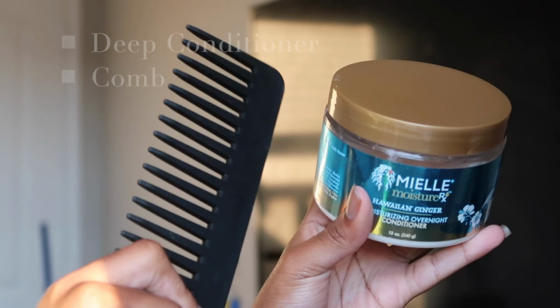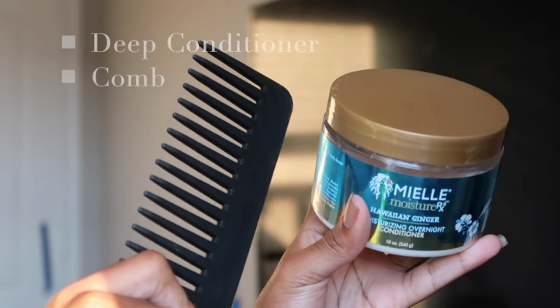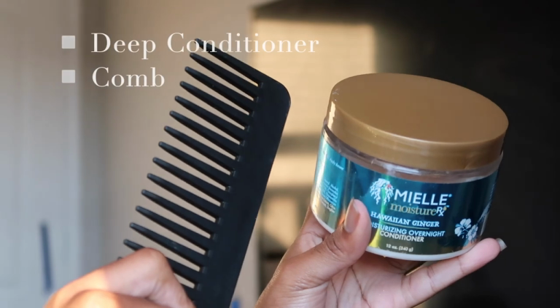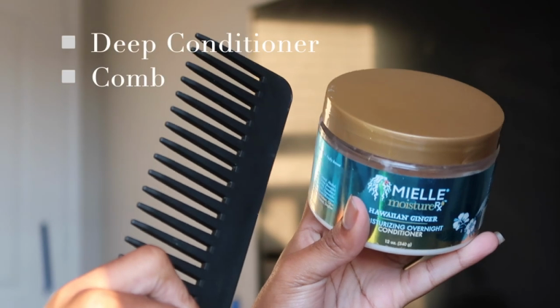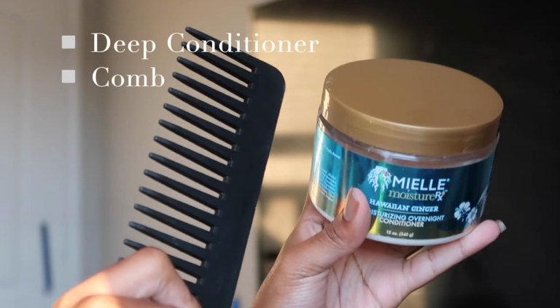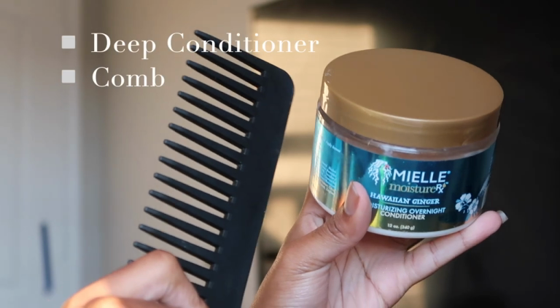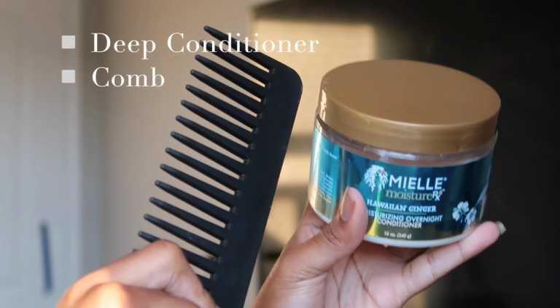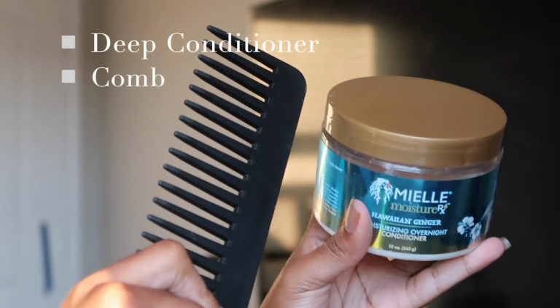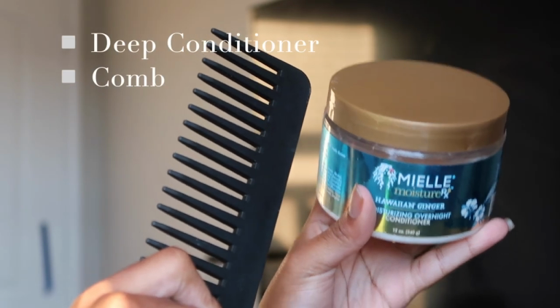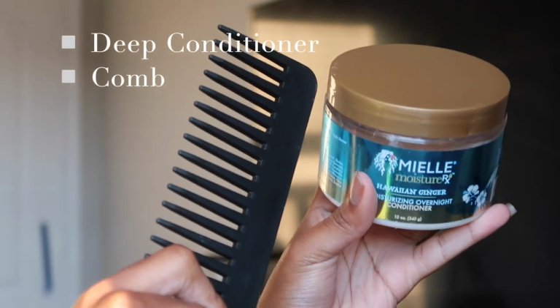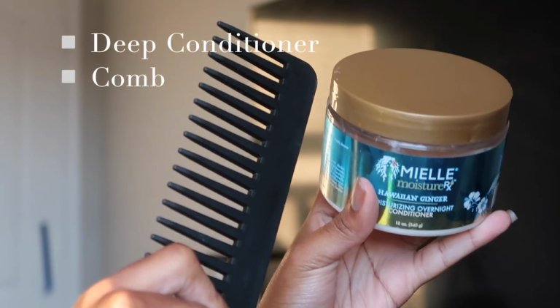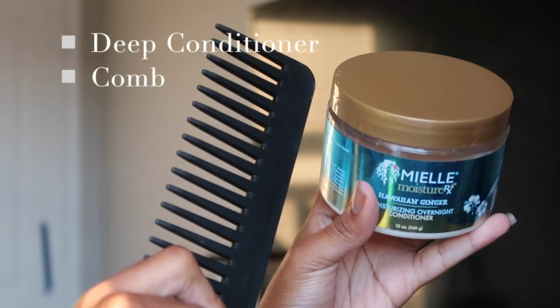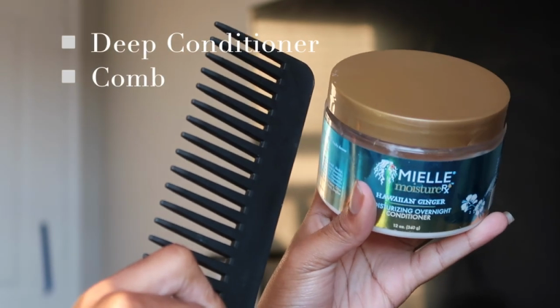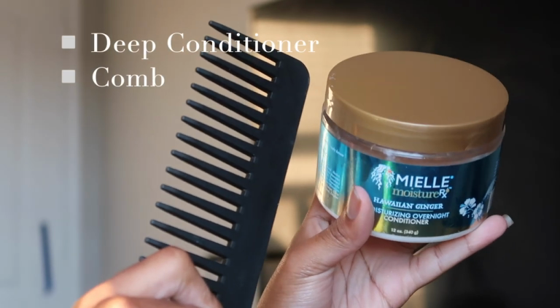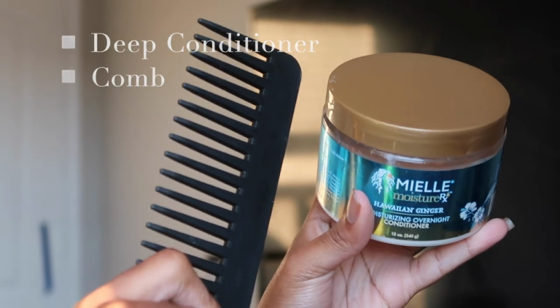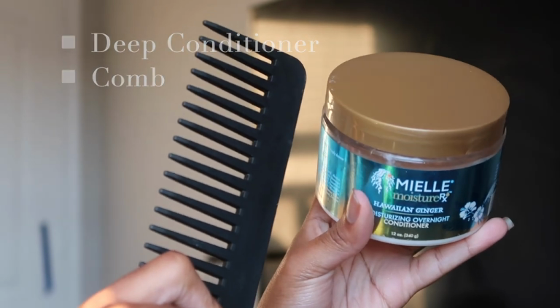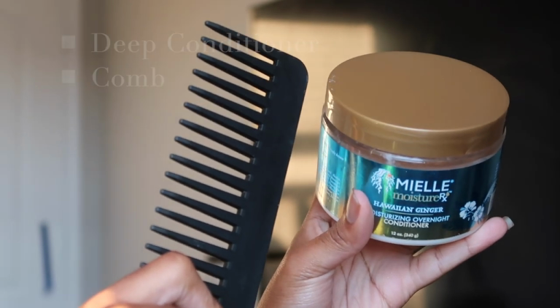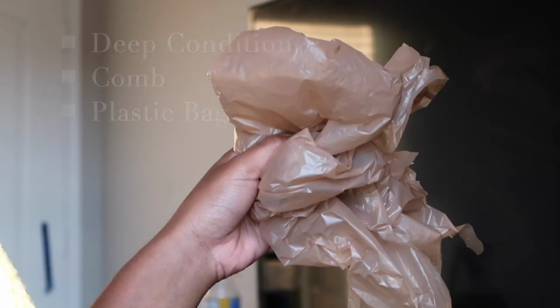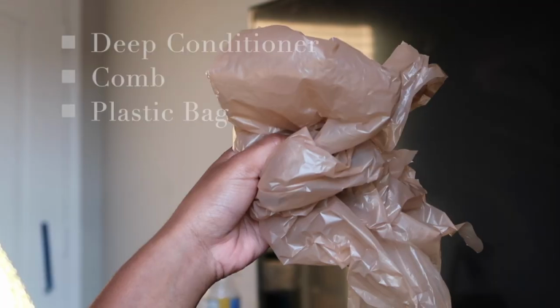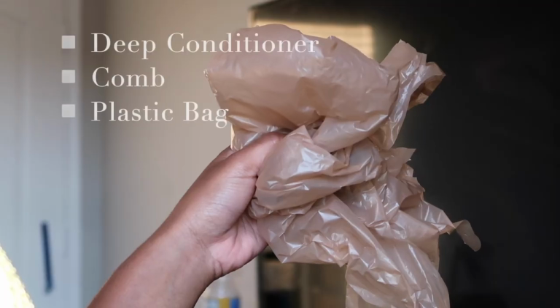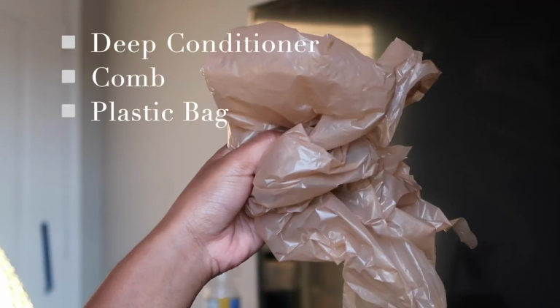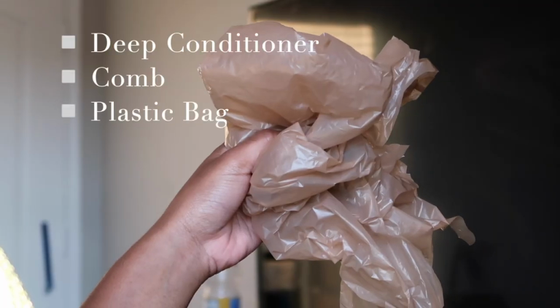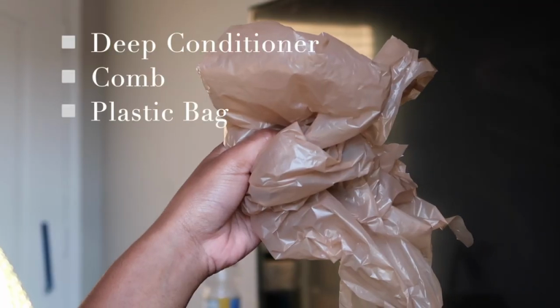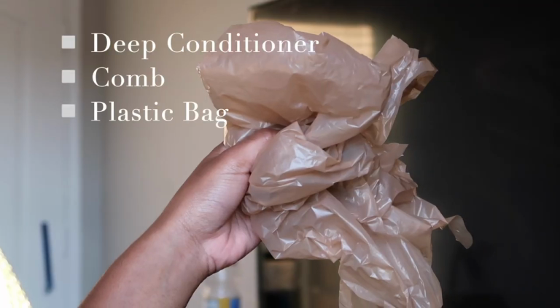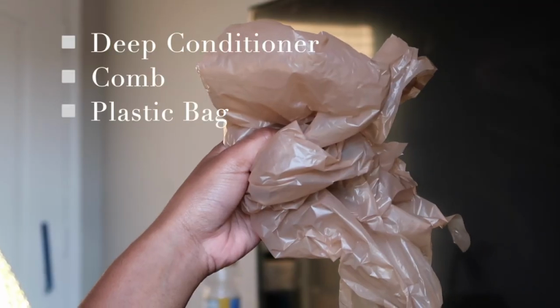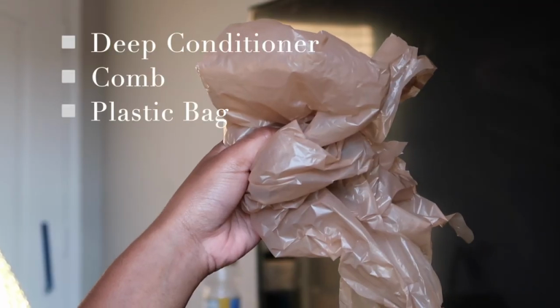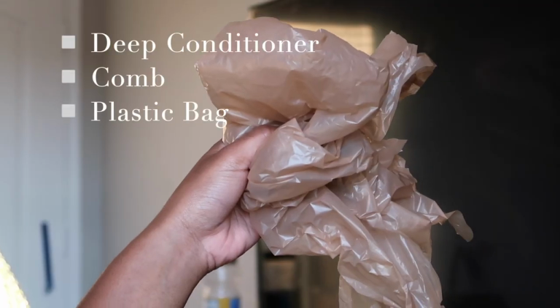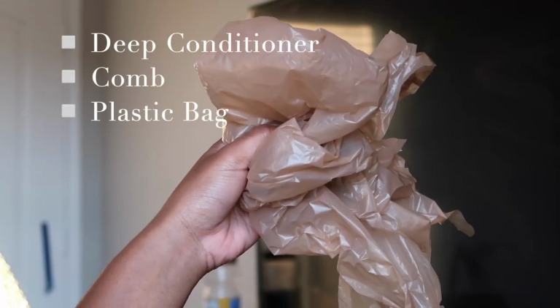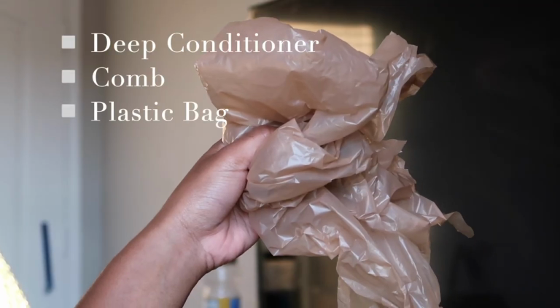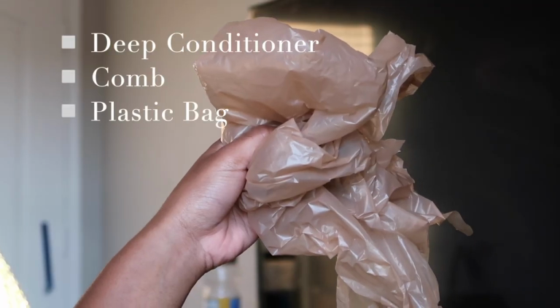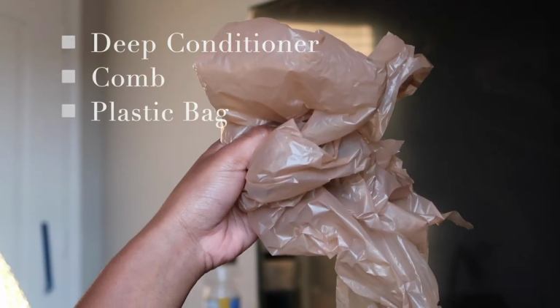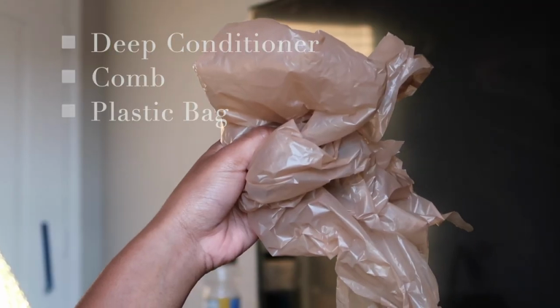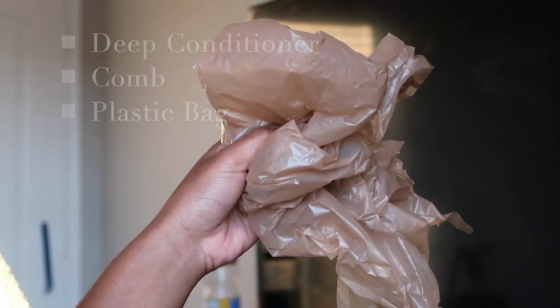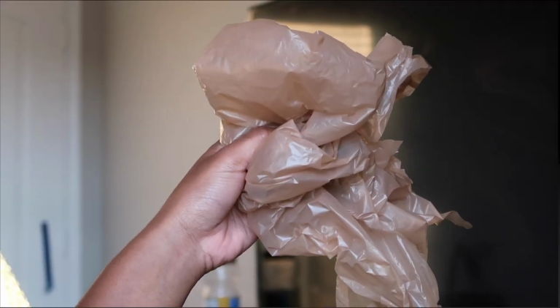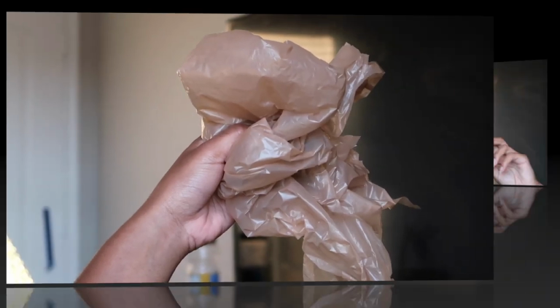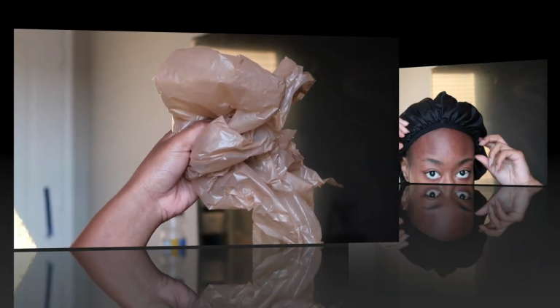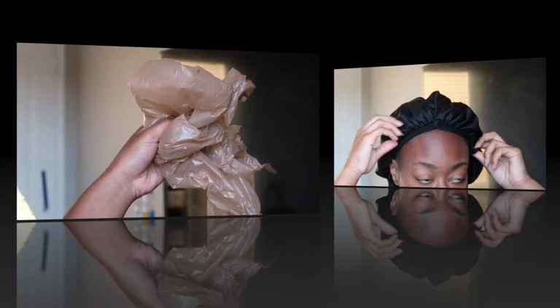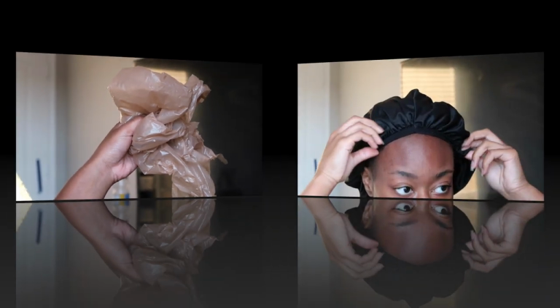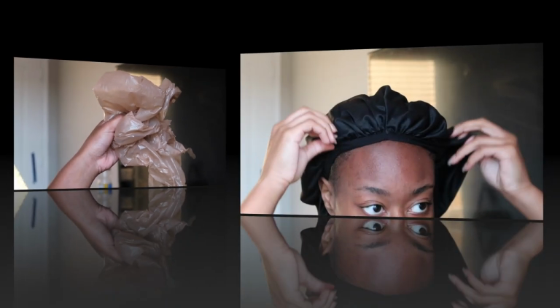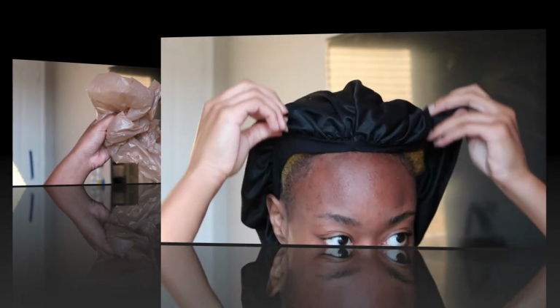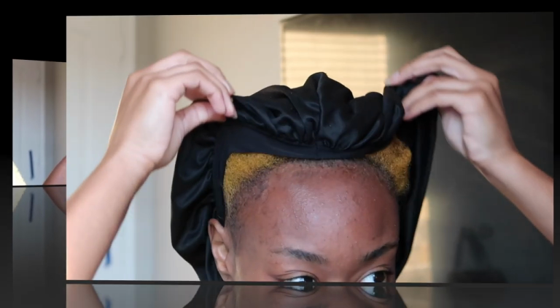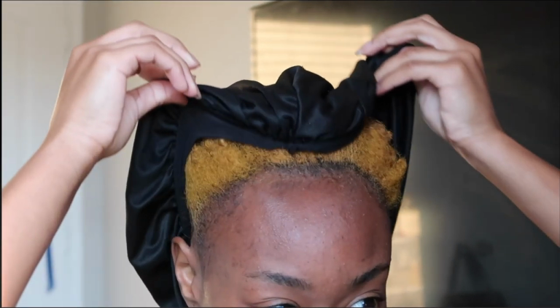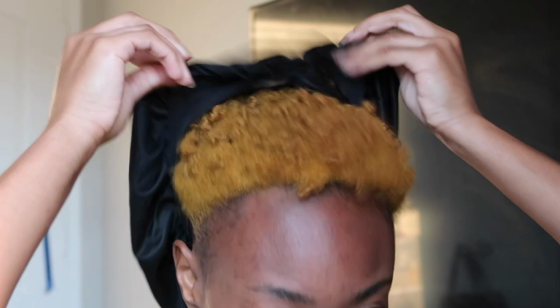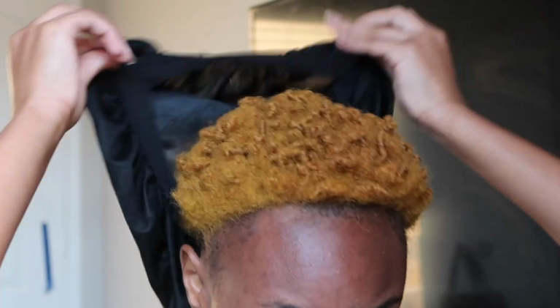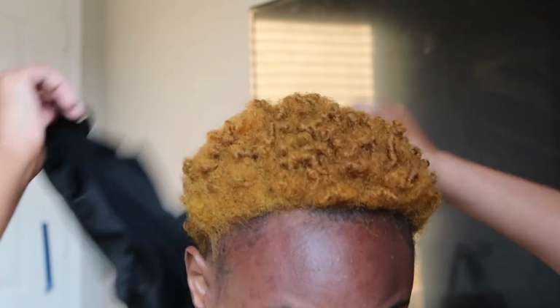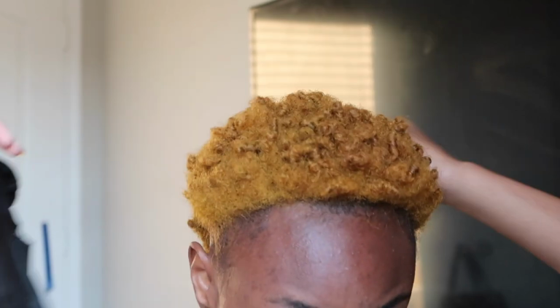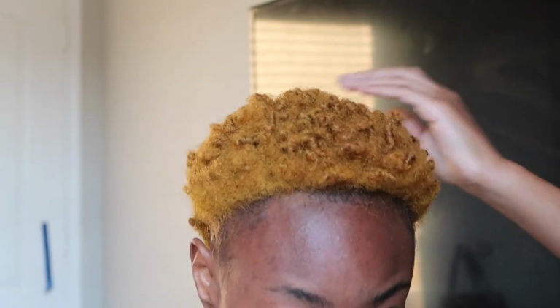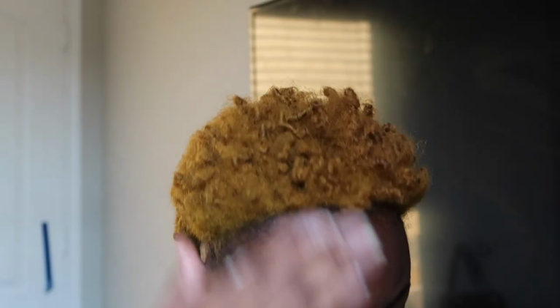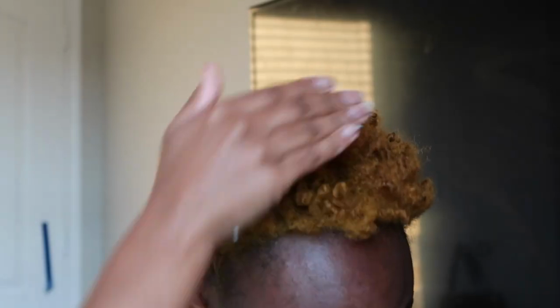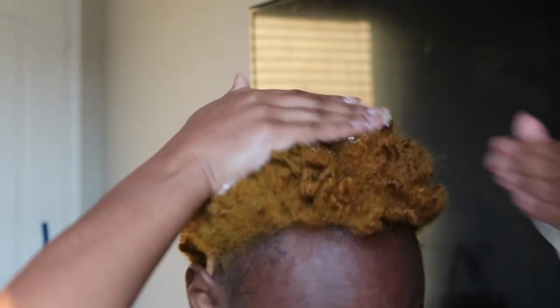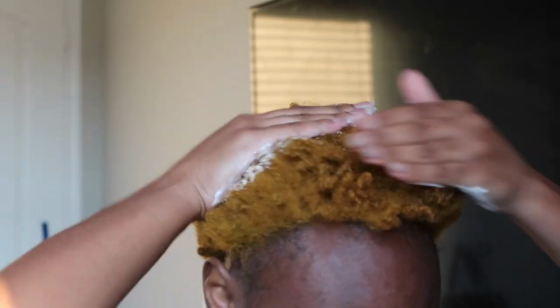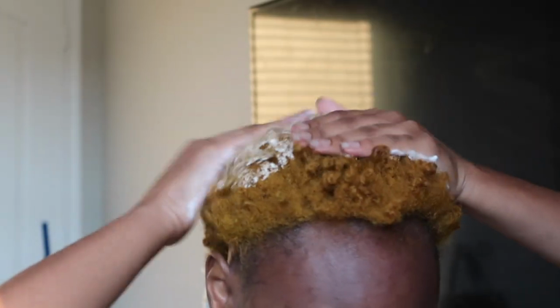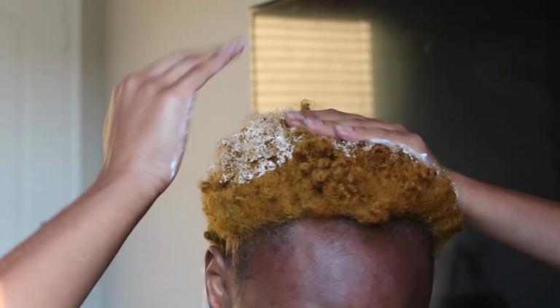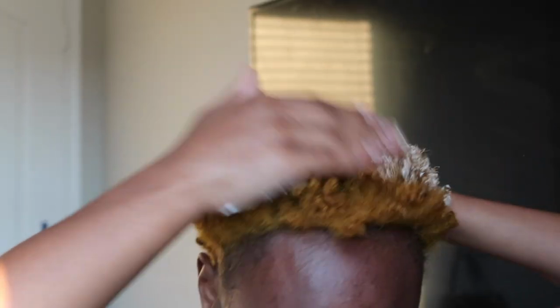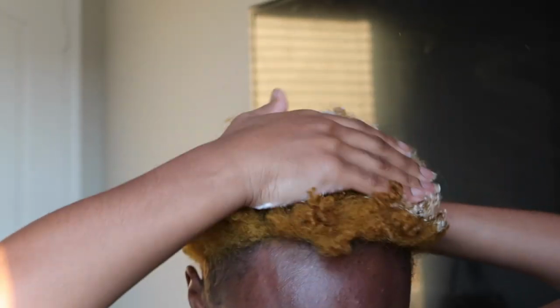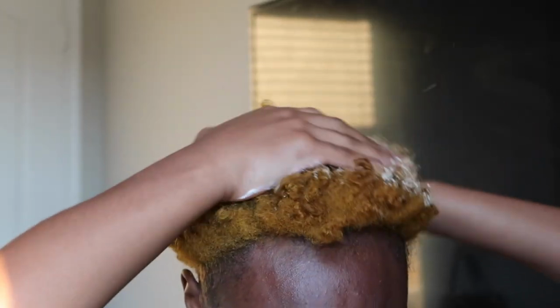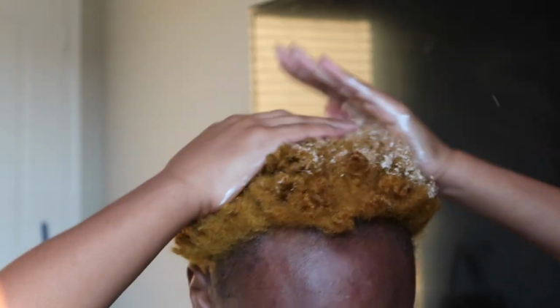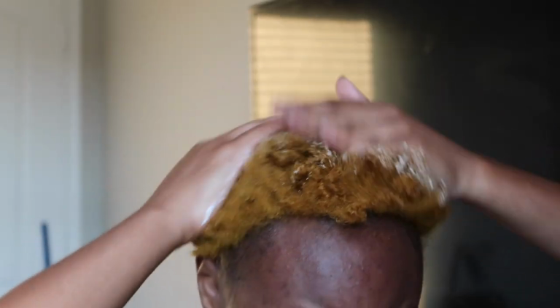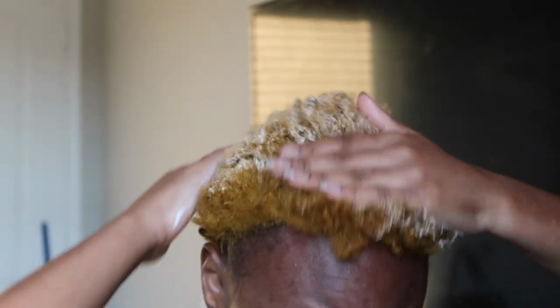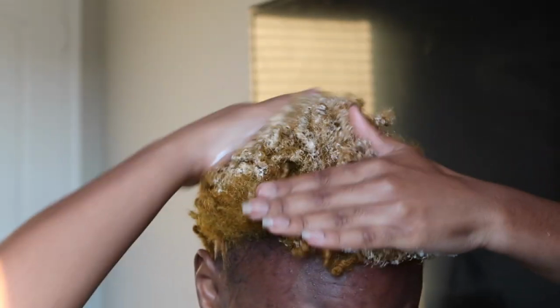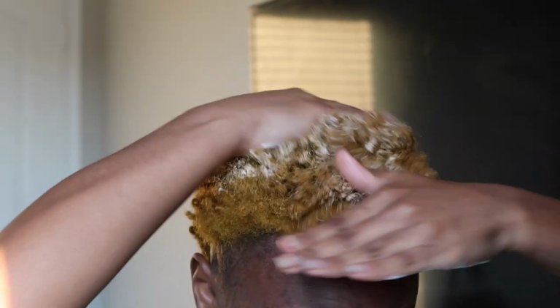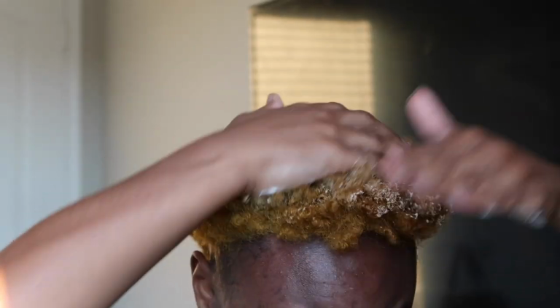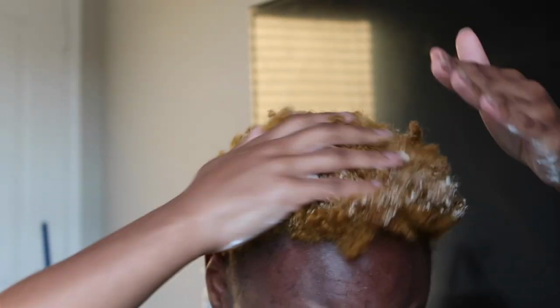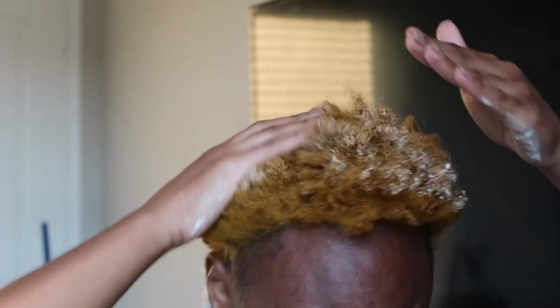Hi guys and welcome back to my channel. In today's video I'm going to be showing you guys my protective hairstyle routine with short hair.